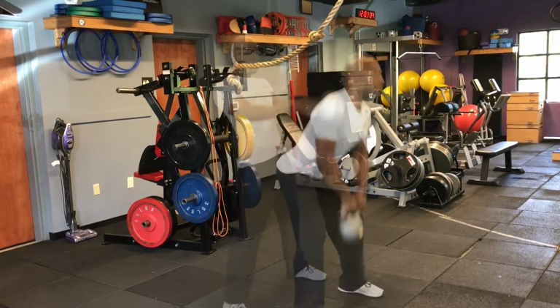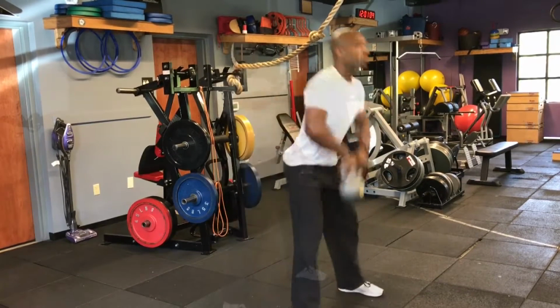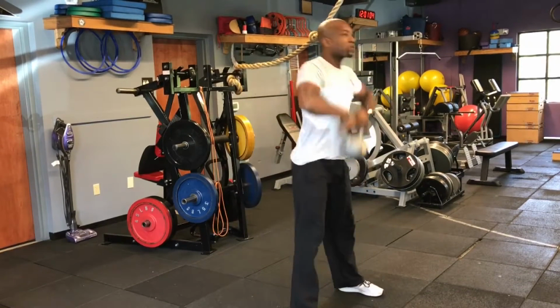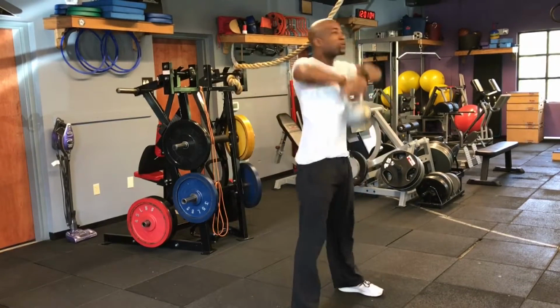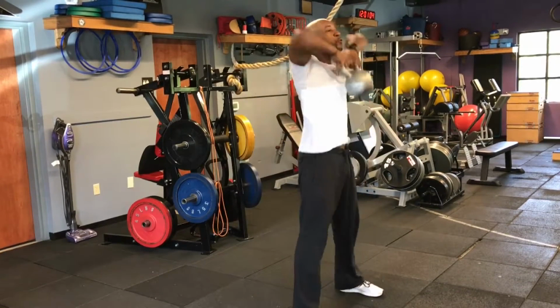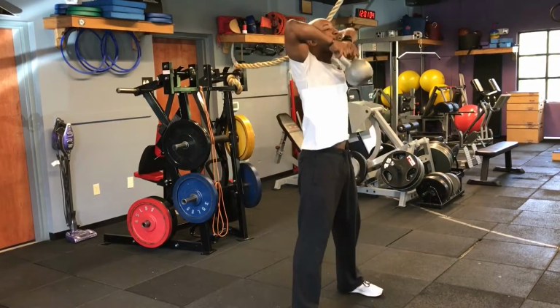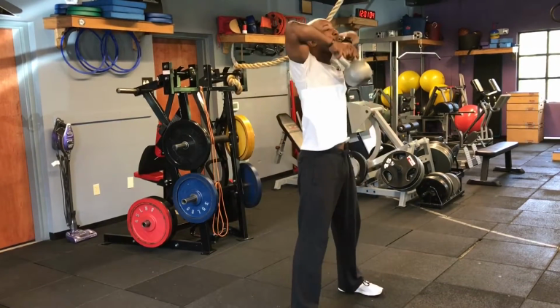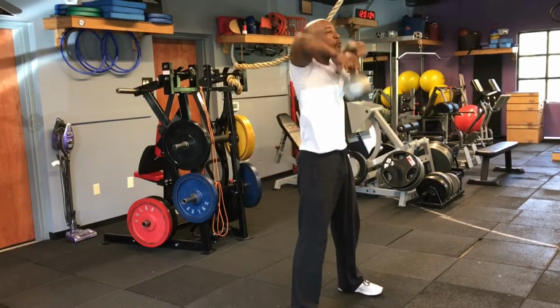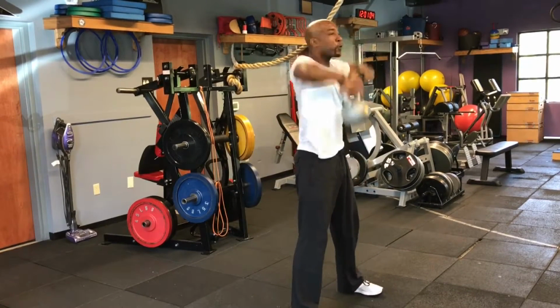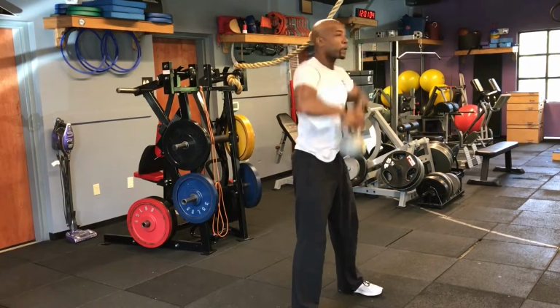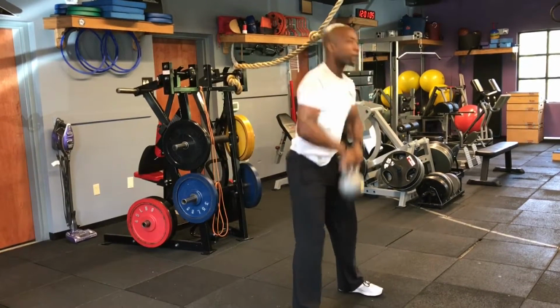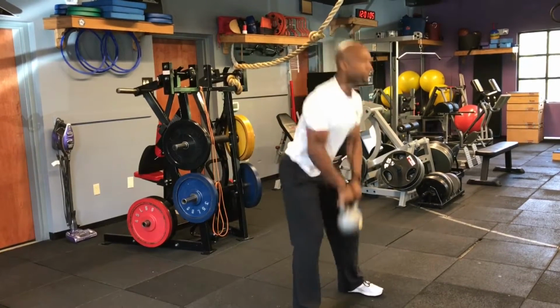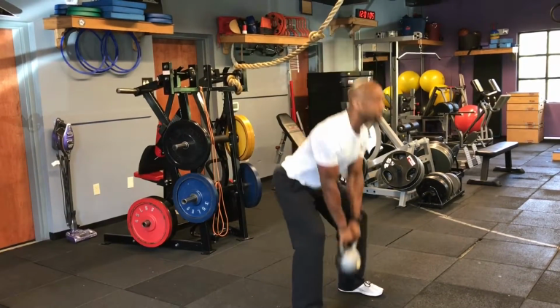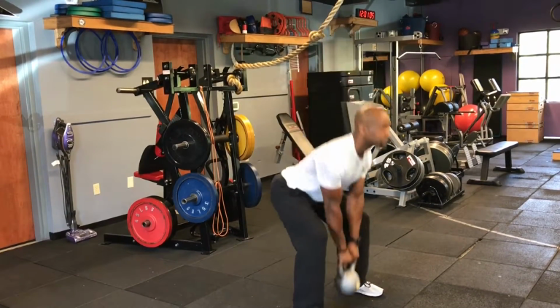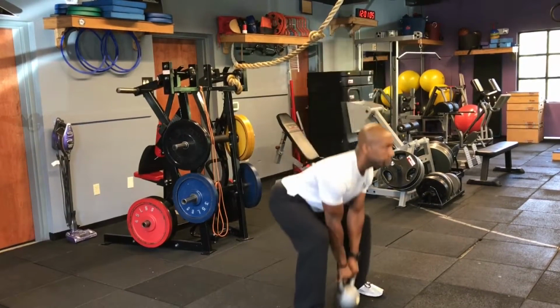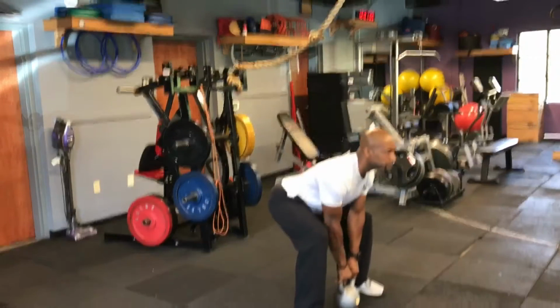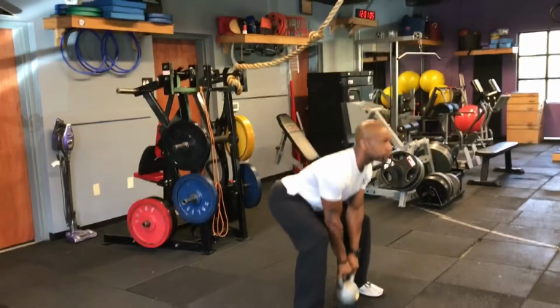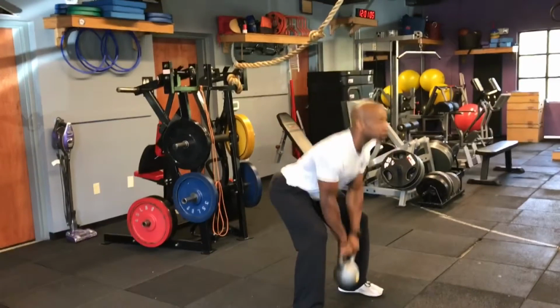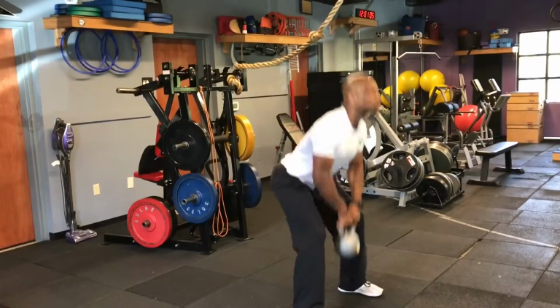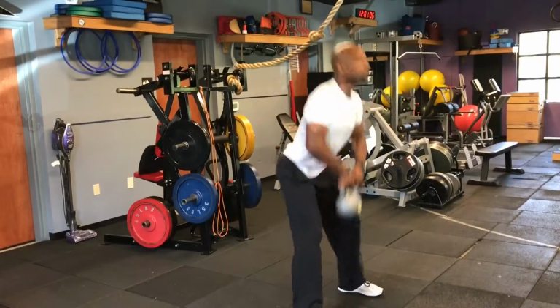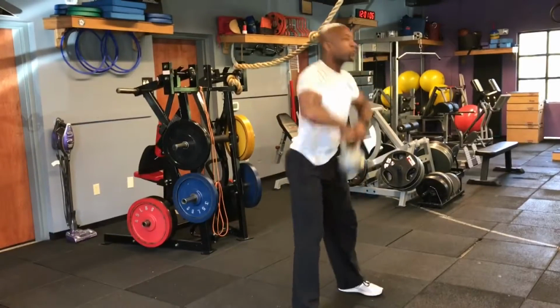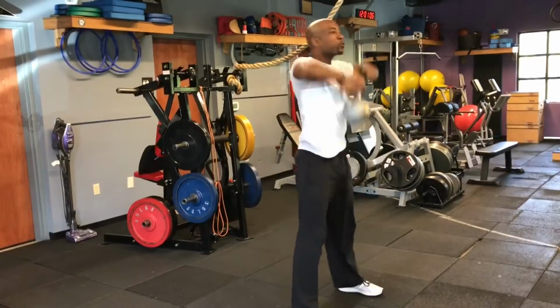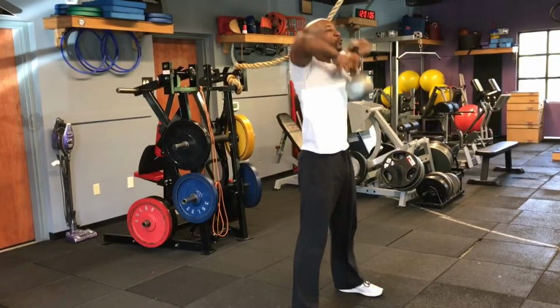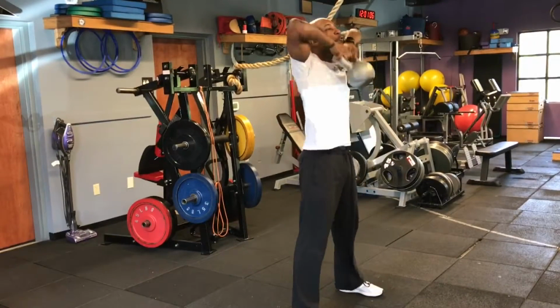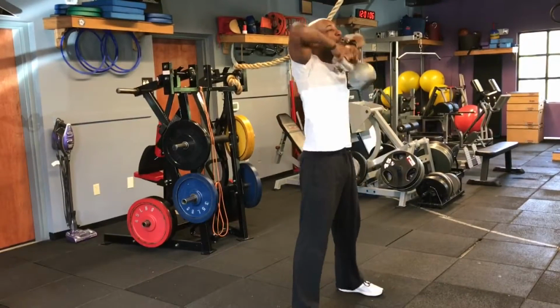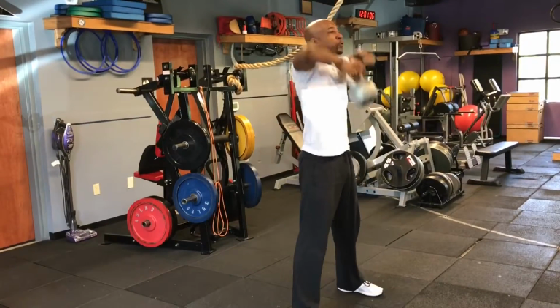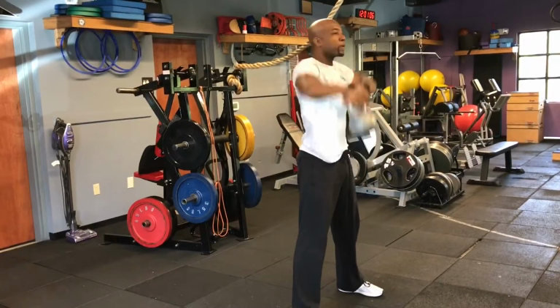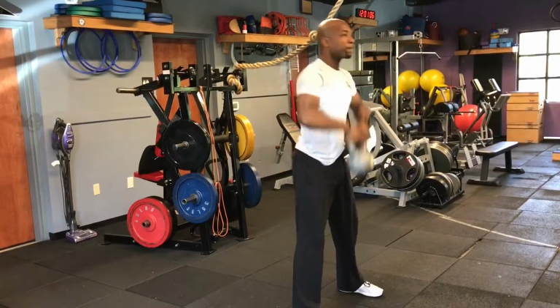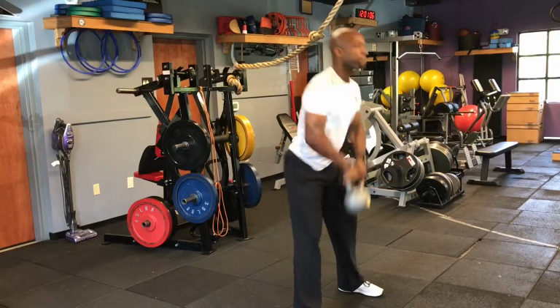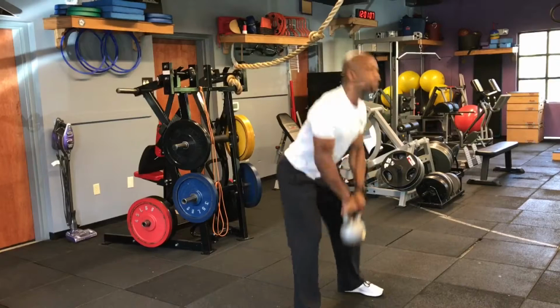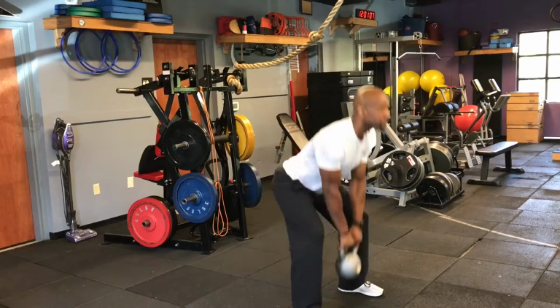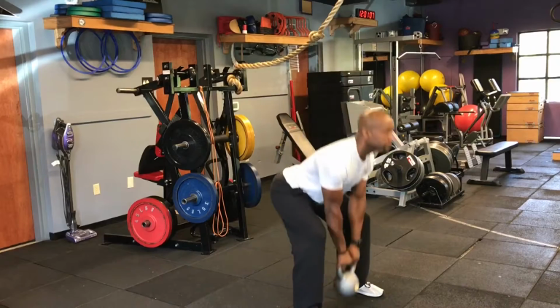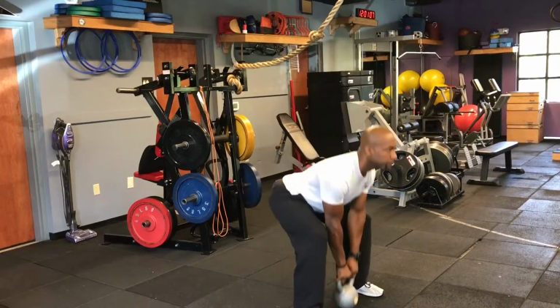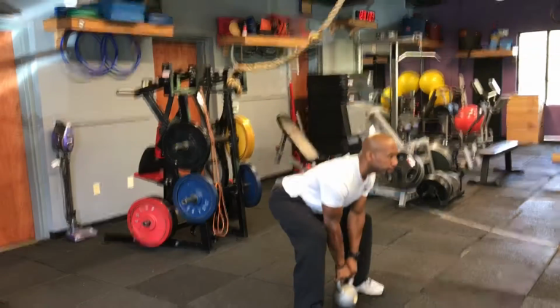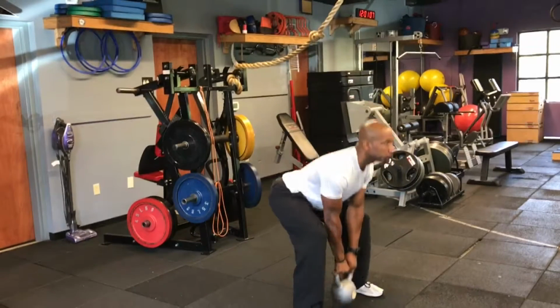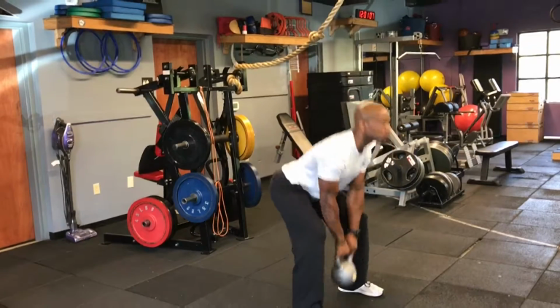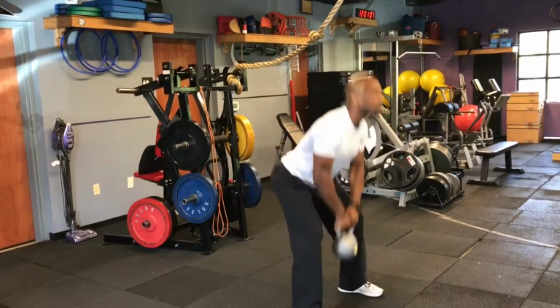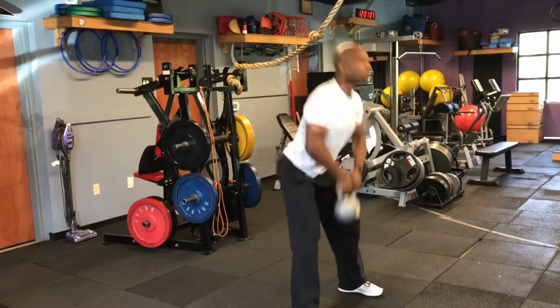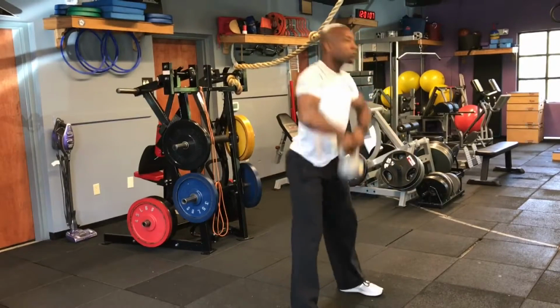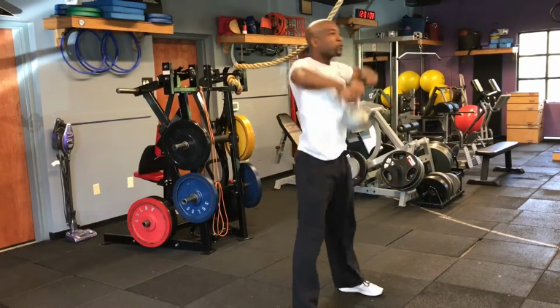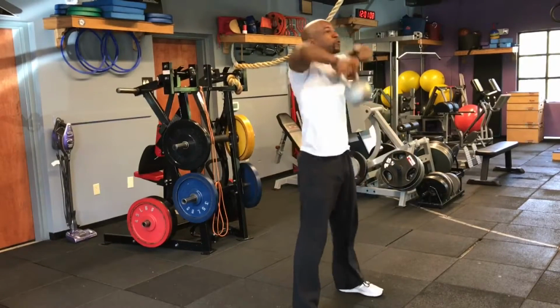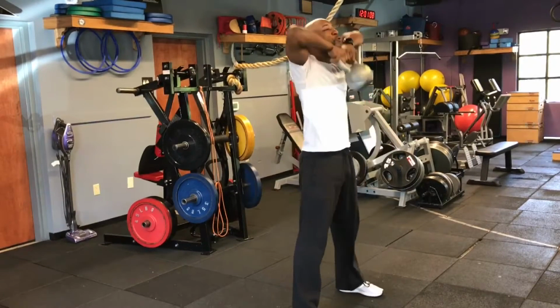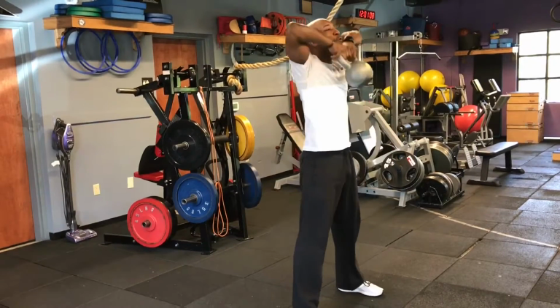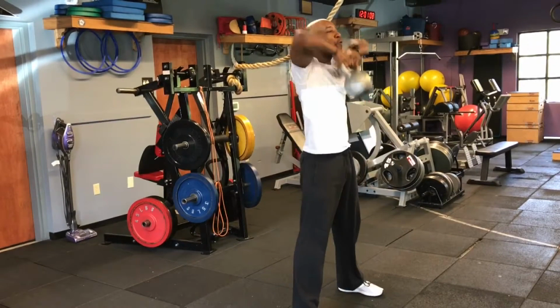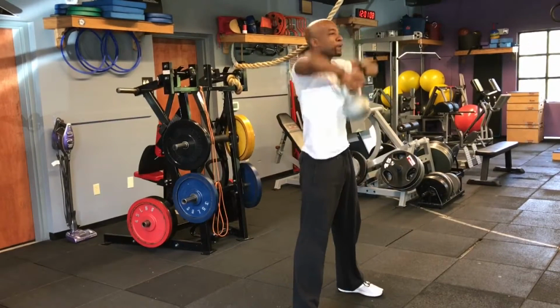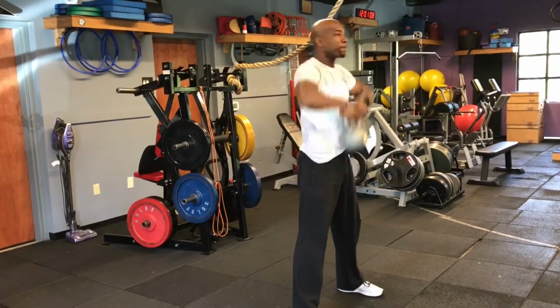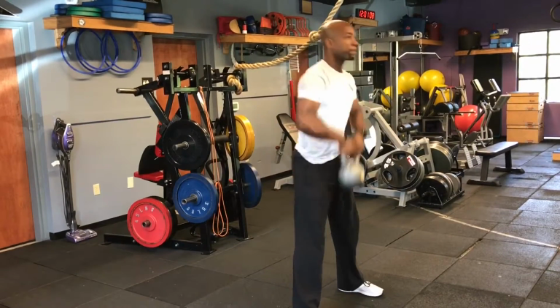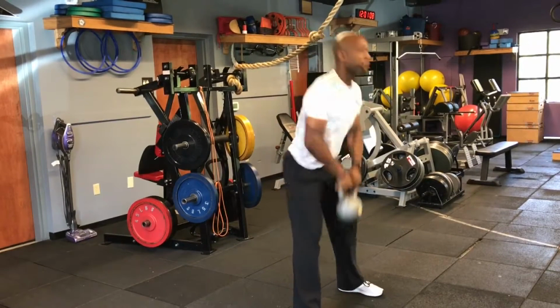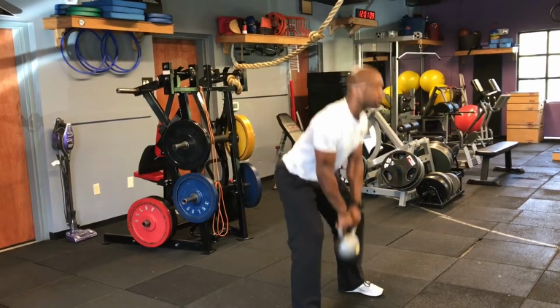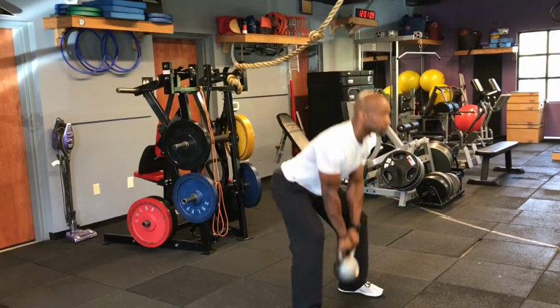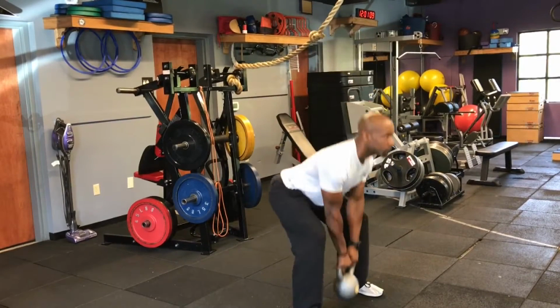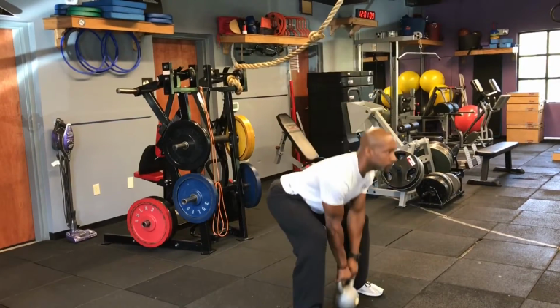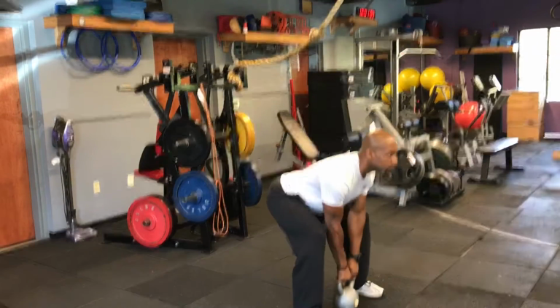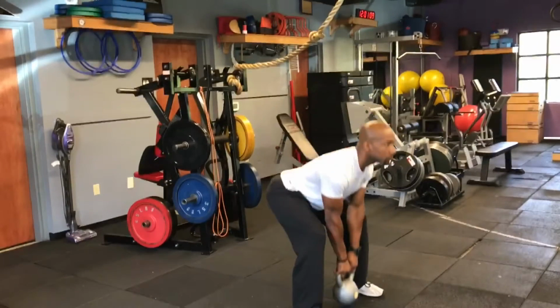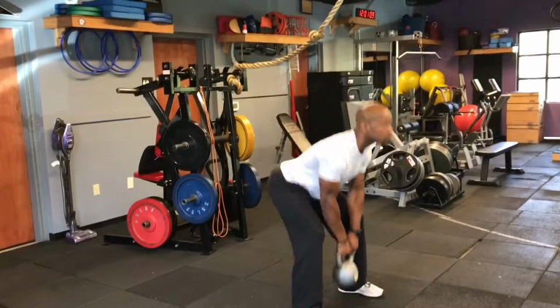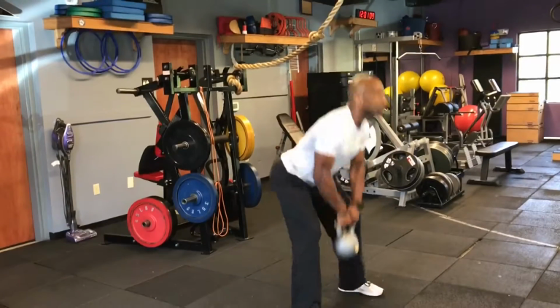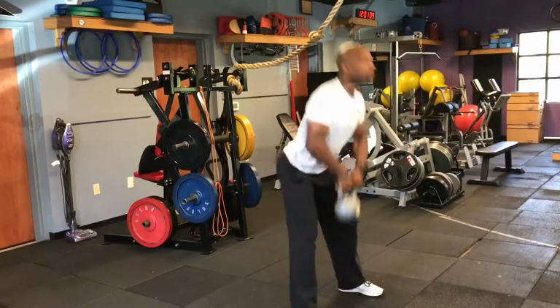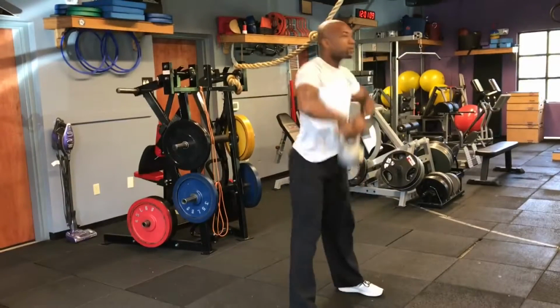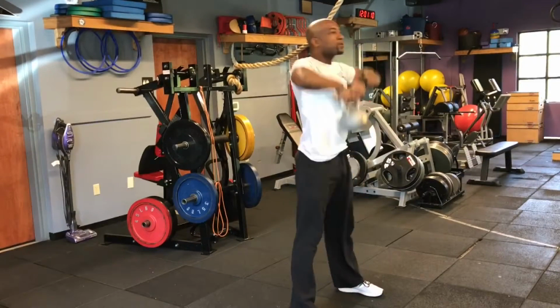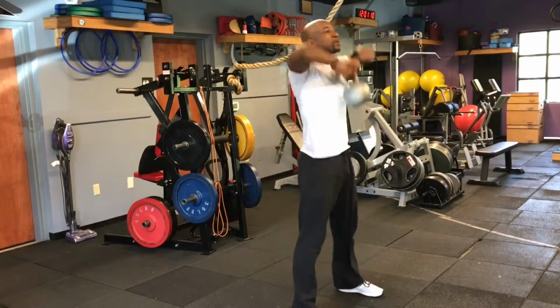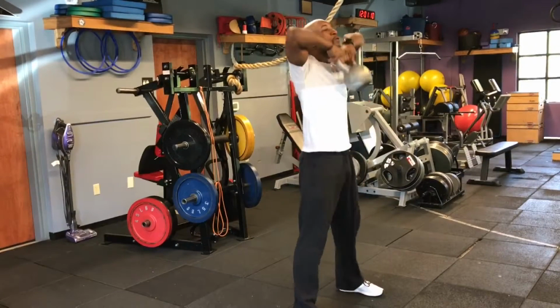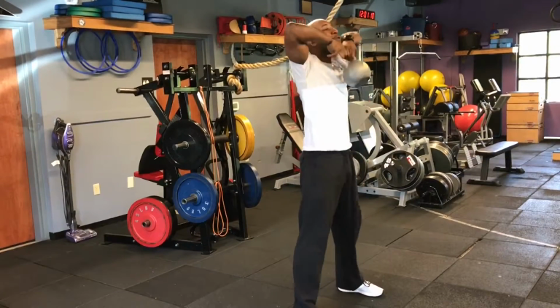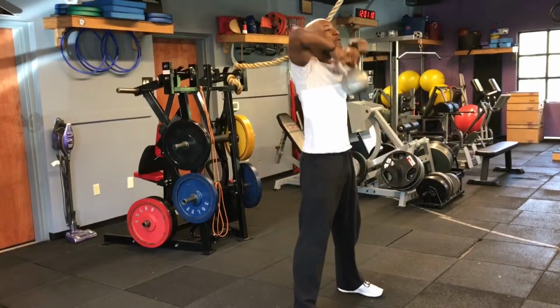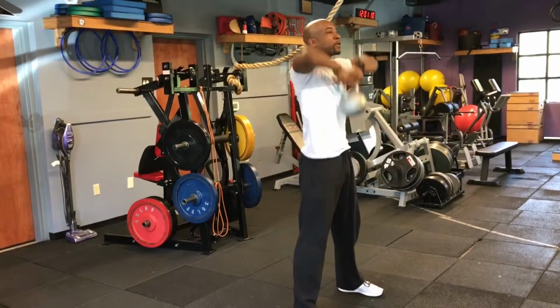And to our favorite, sumo deadlift high pull. Touching the flow of each rep — strong, strong pulls.